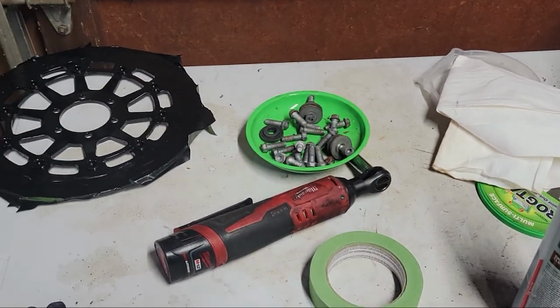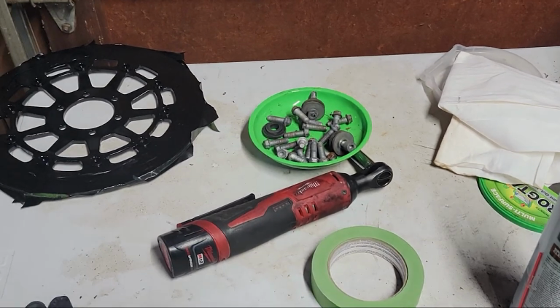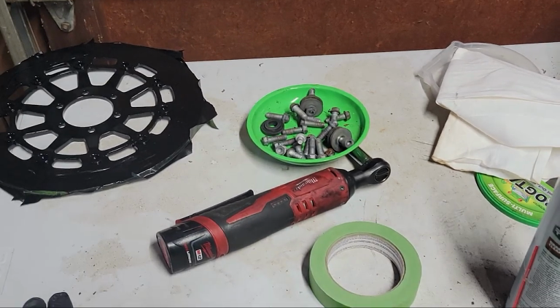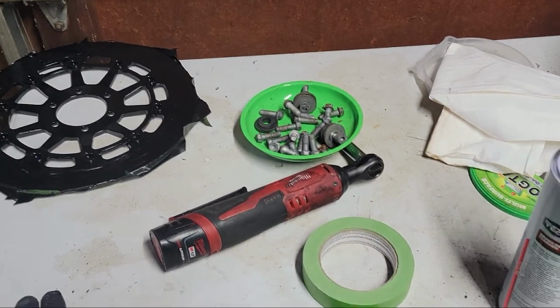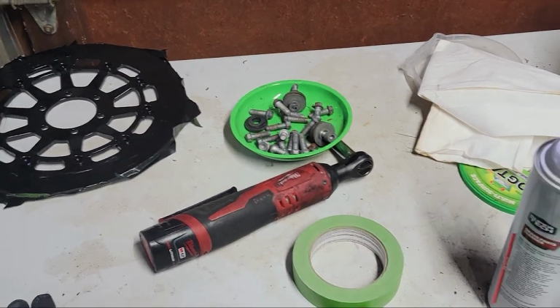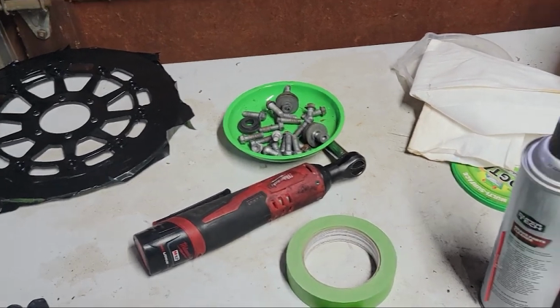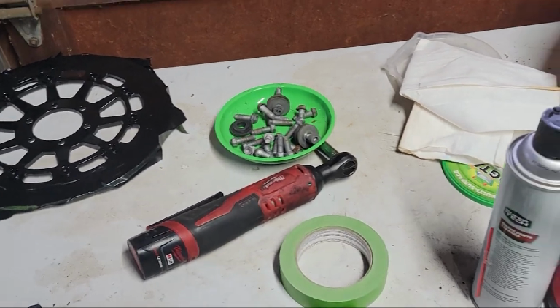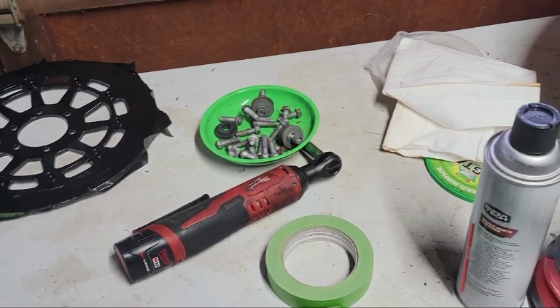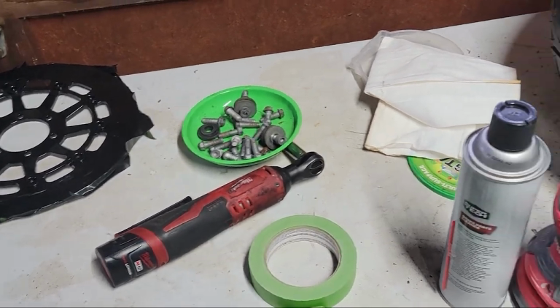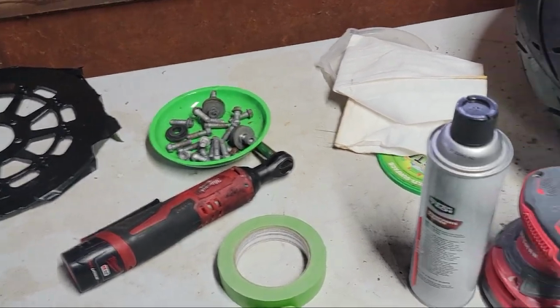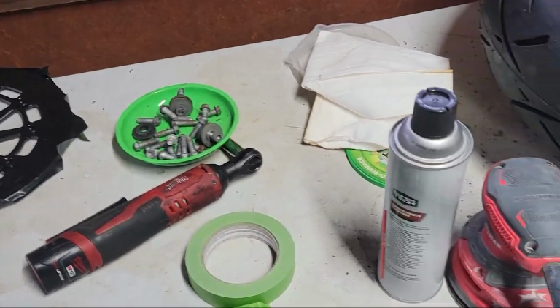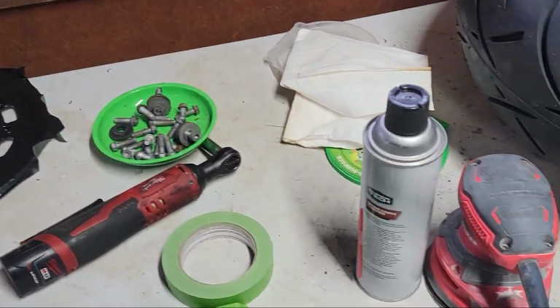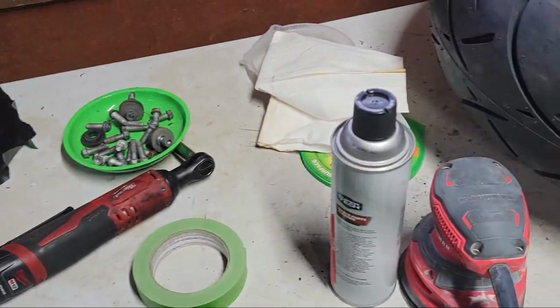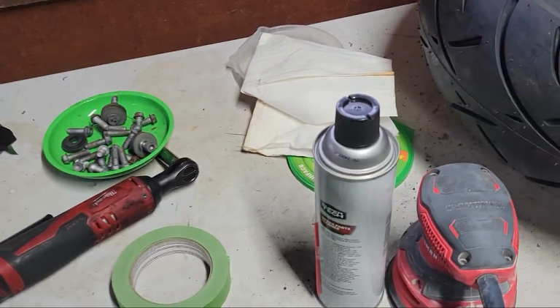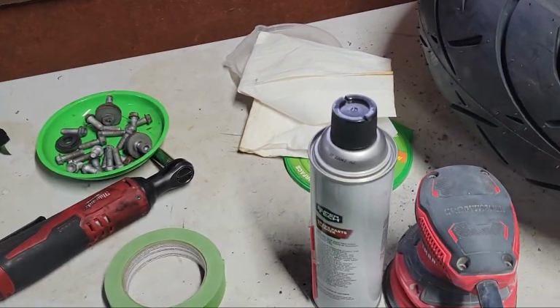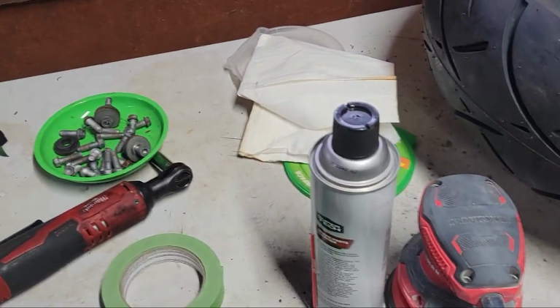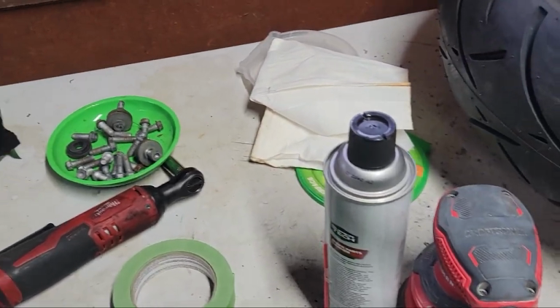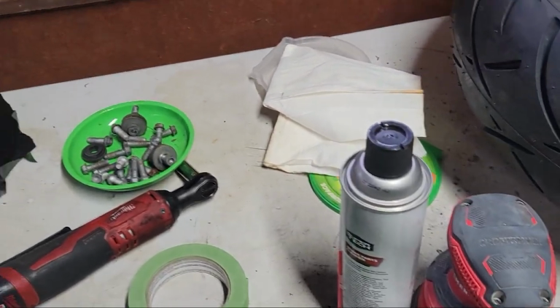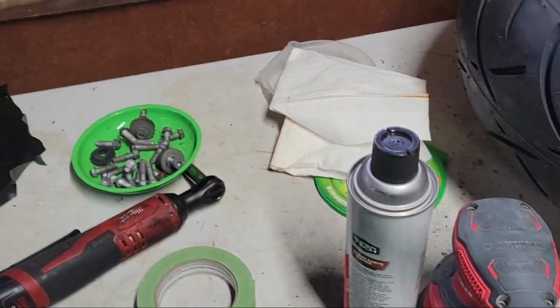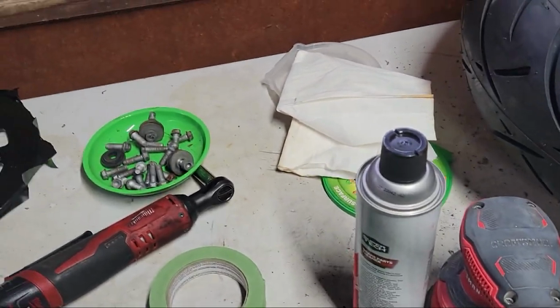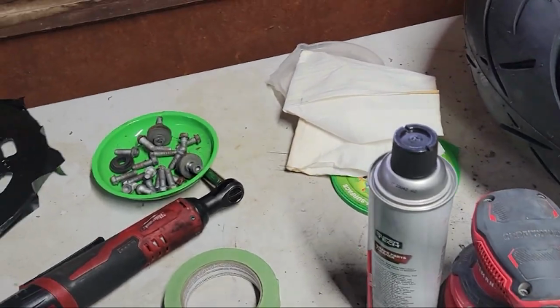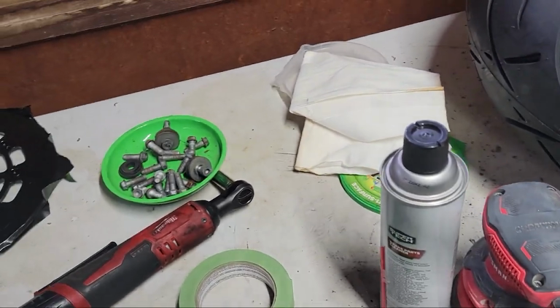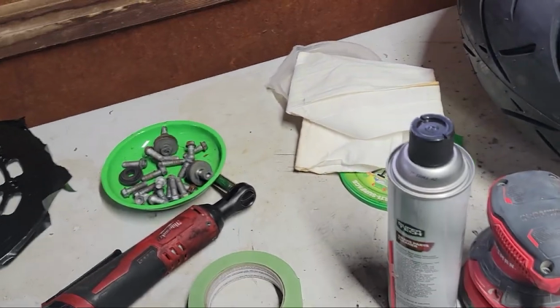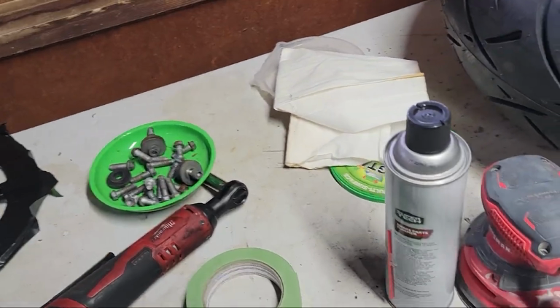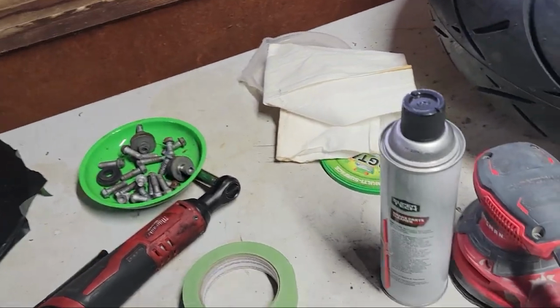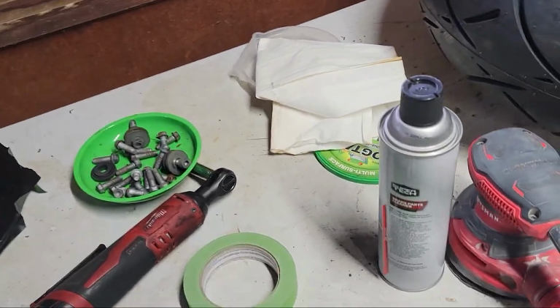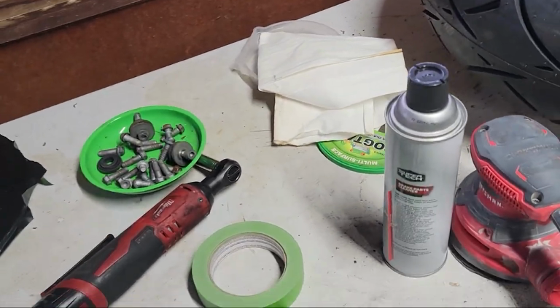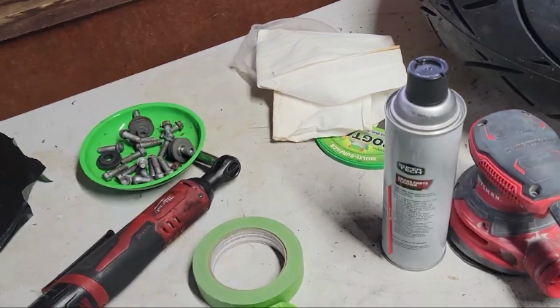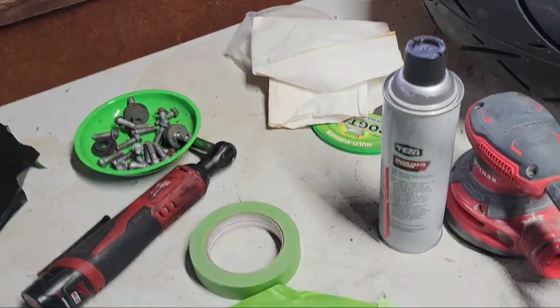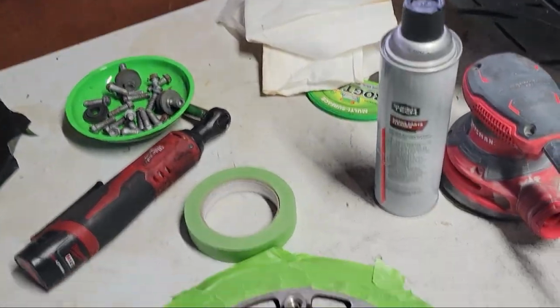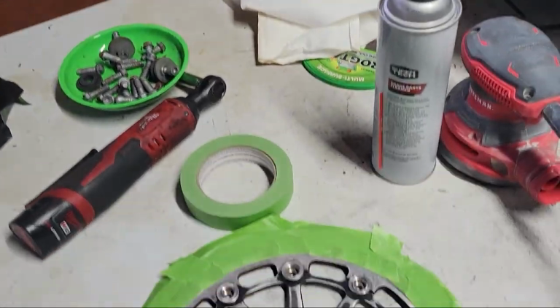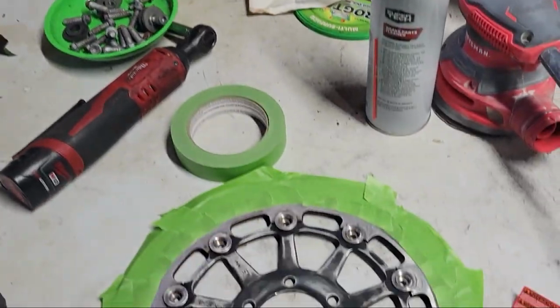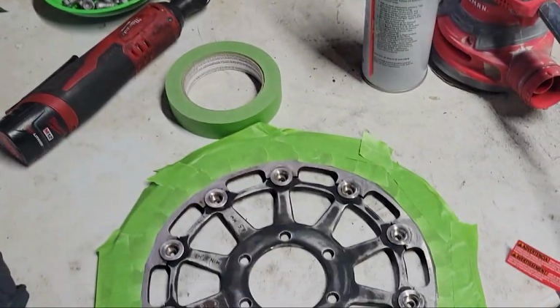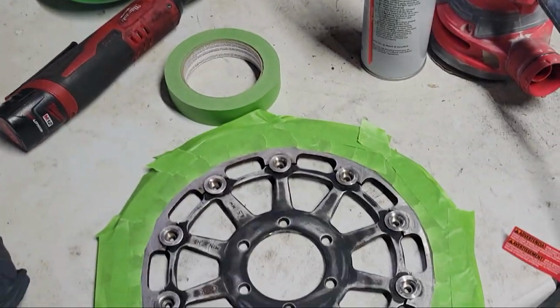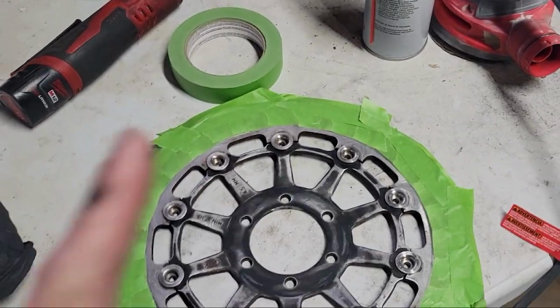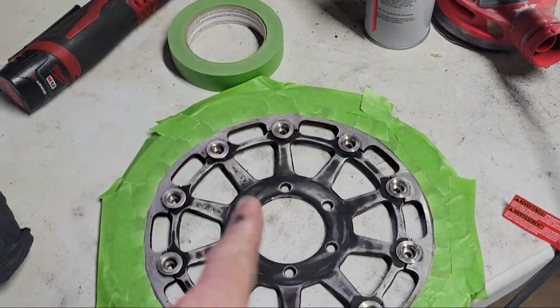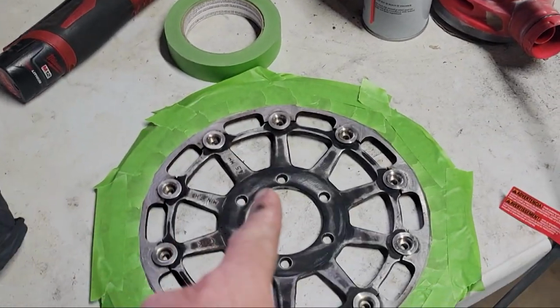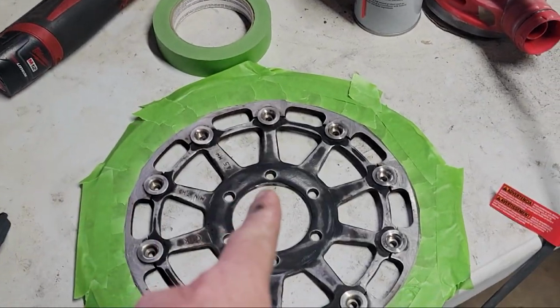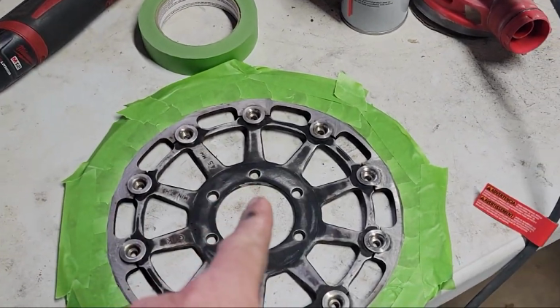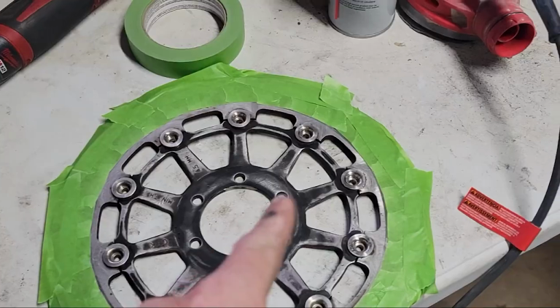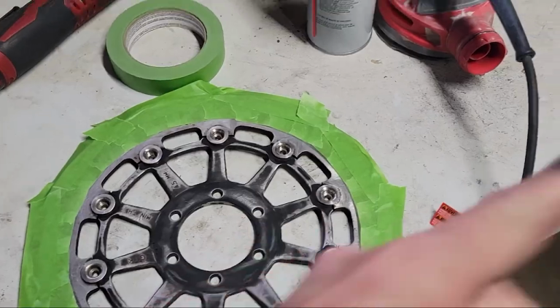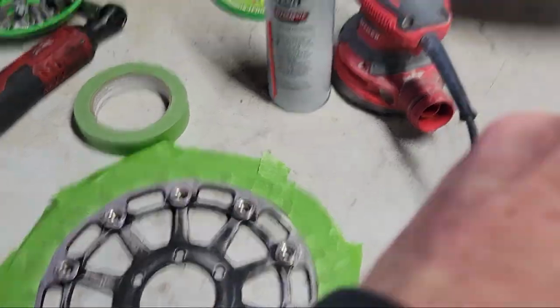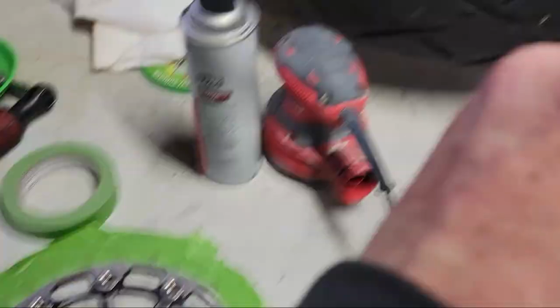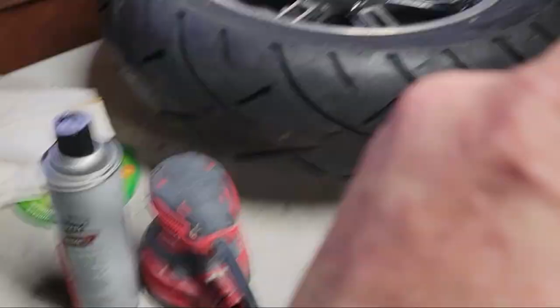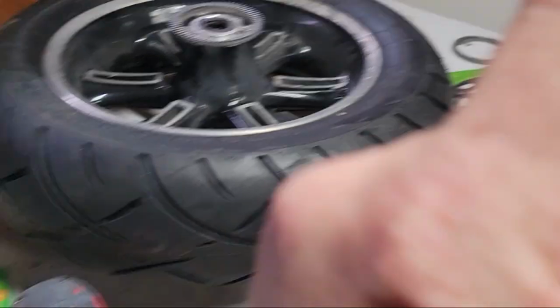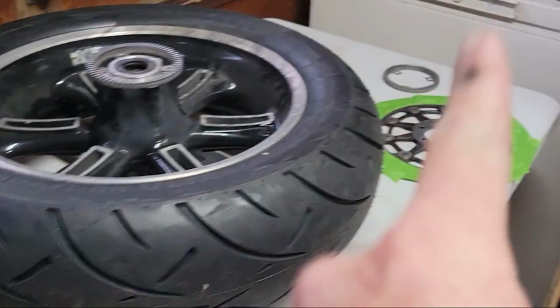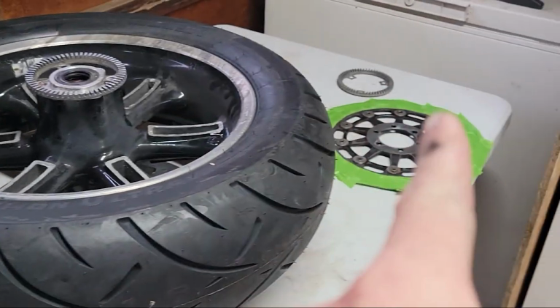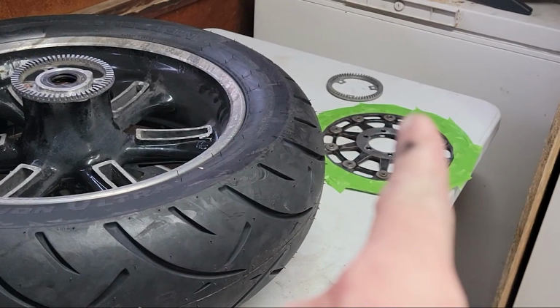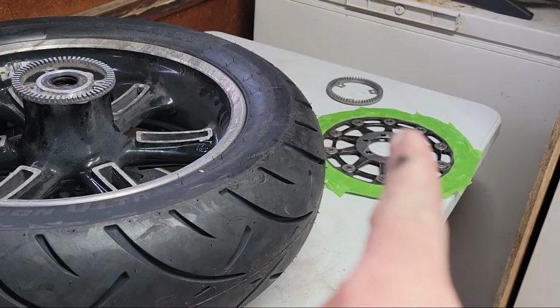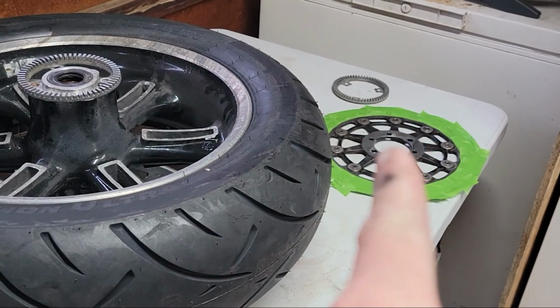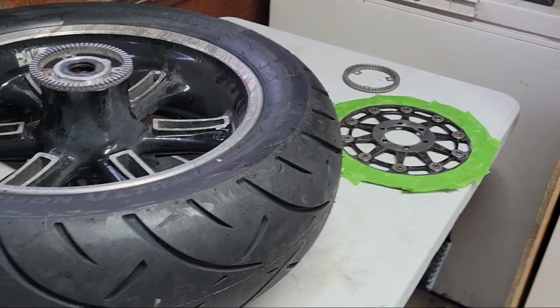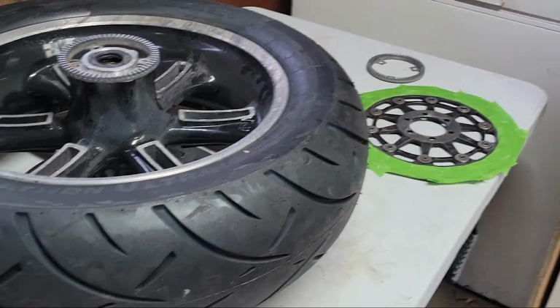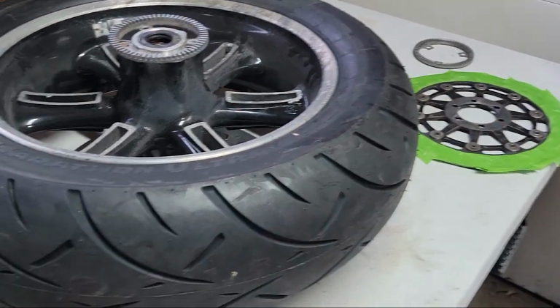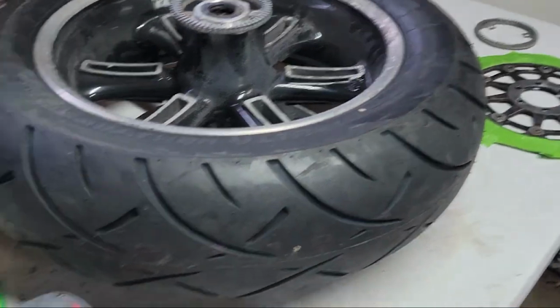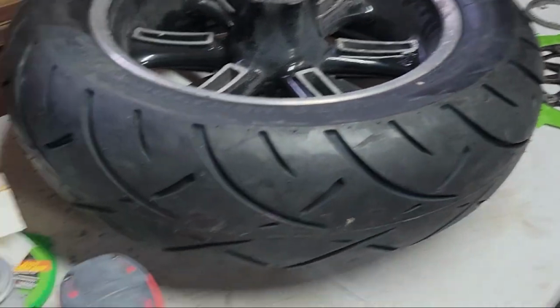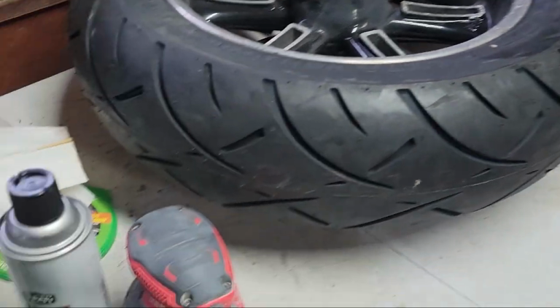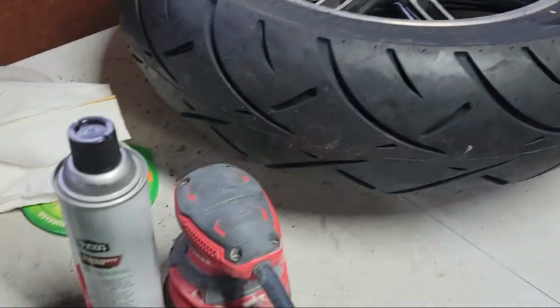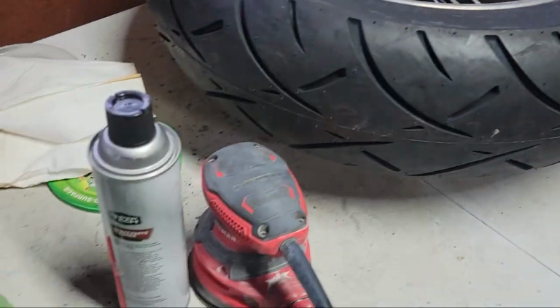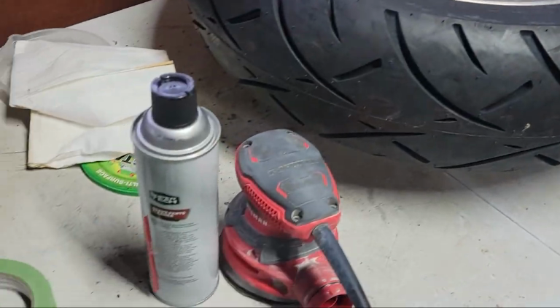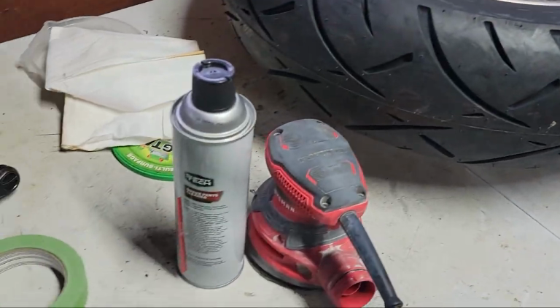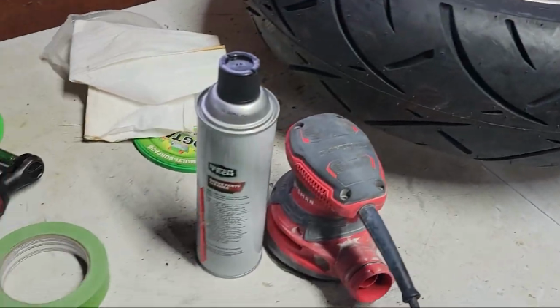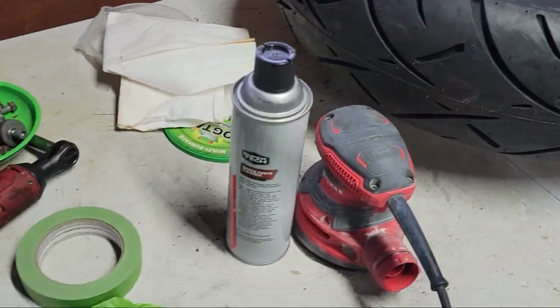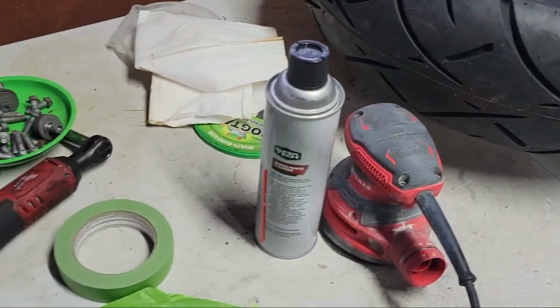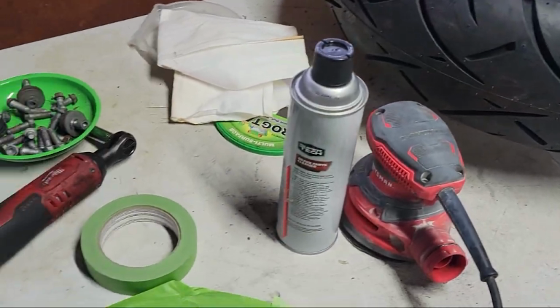I got it painted. I'm going to wait until tomorrow, hit it with some clear before I take the tape off and get started on these, because it will be warmer tomorrow.